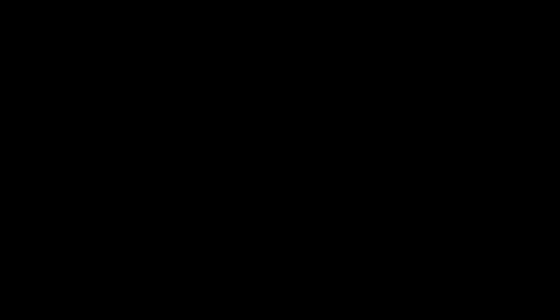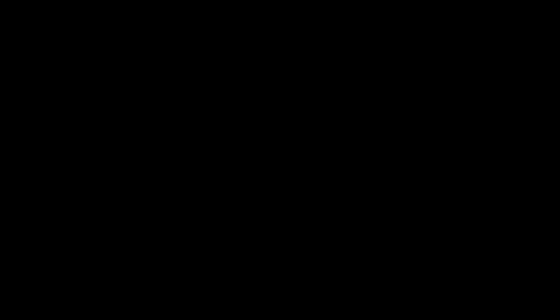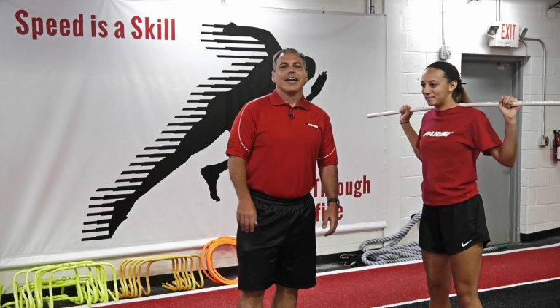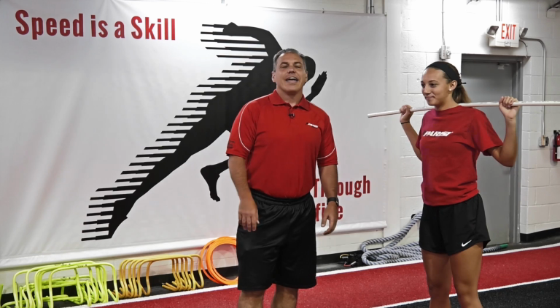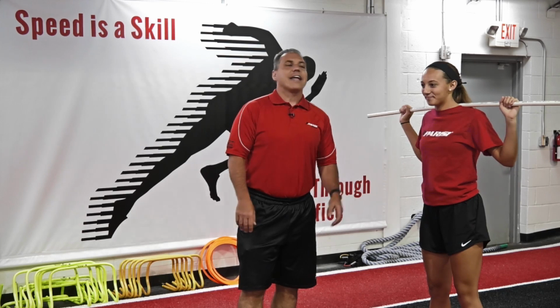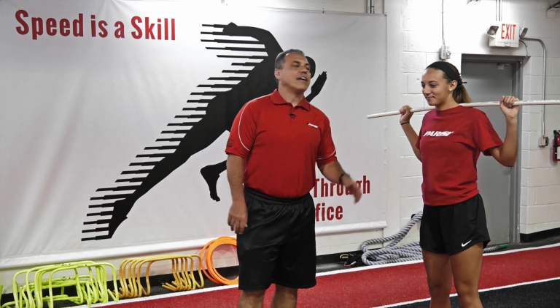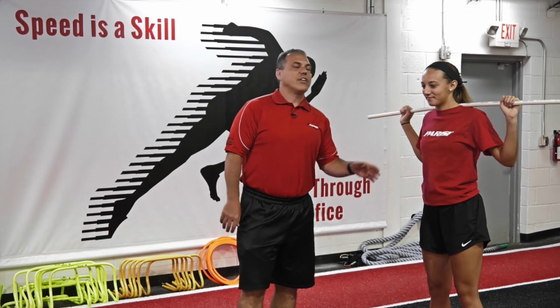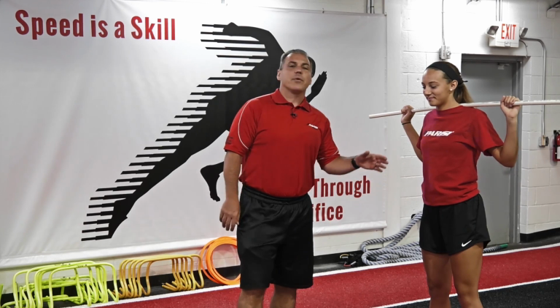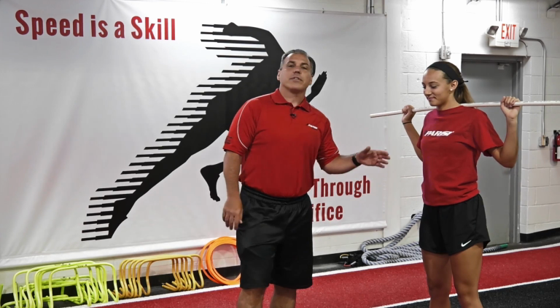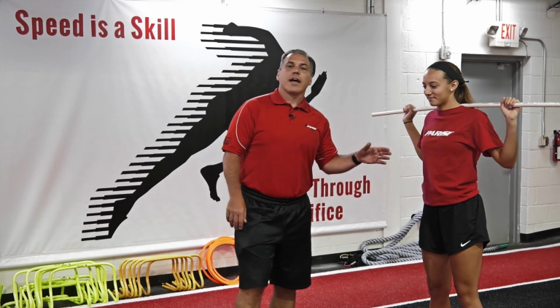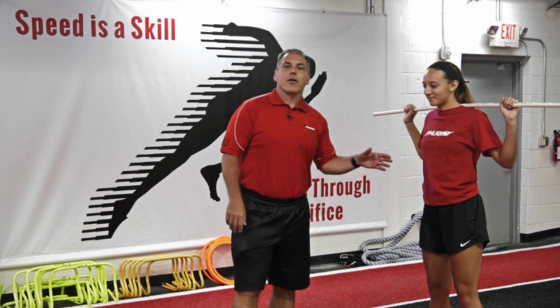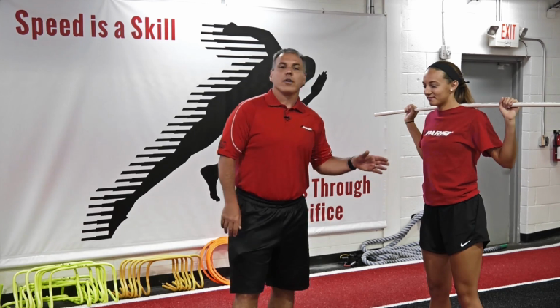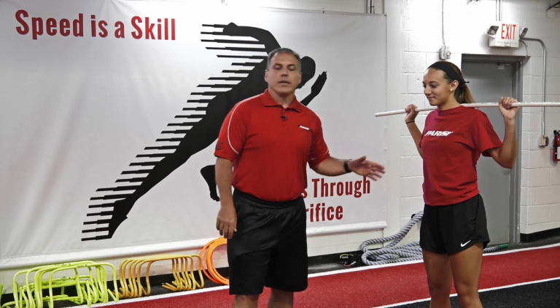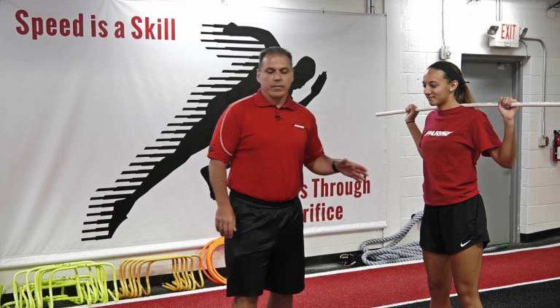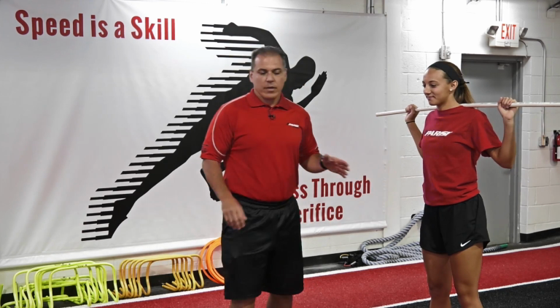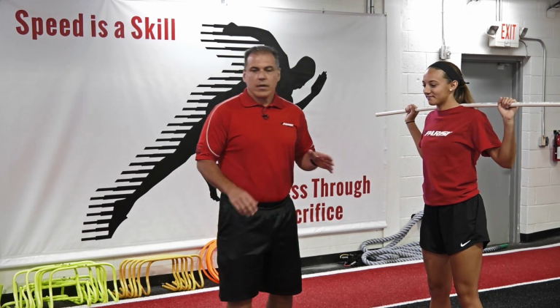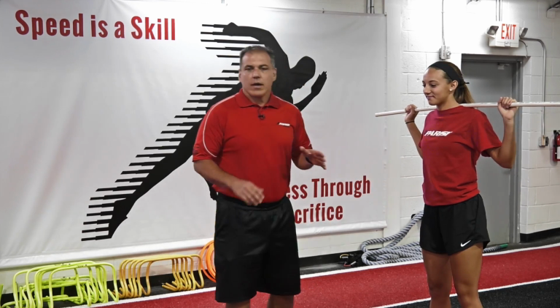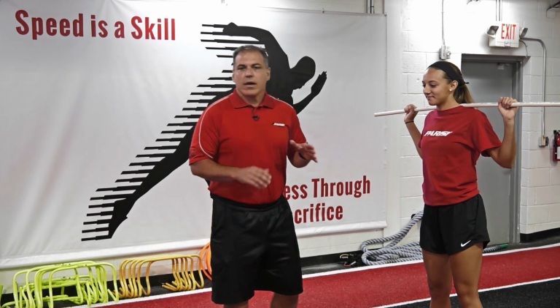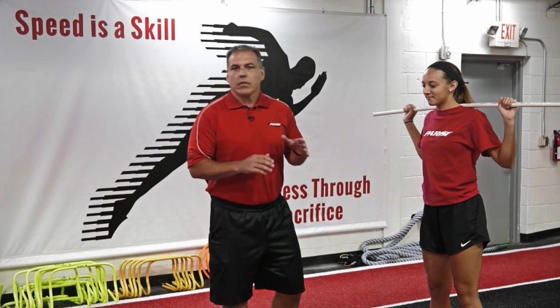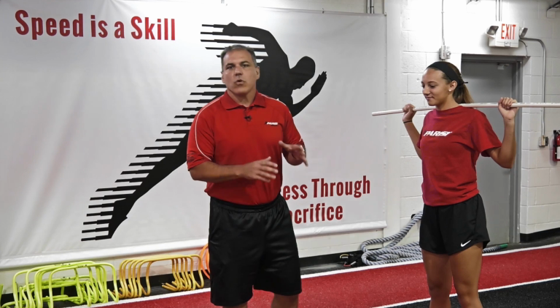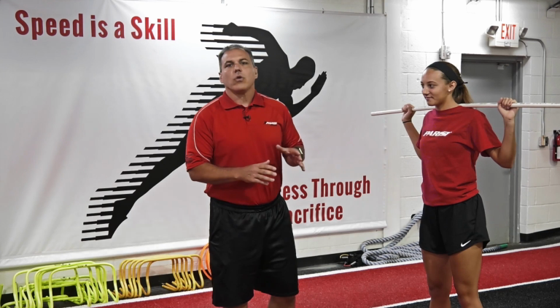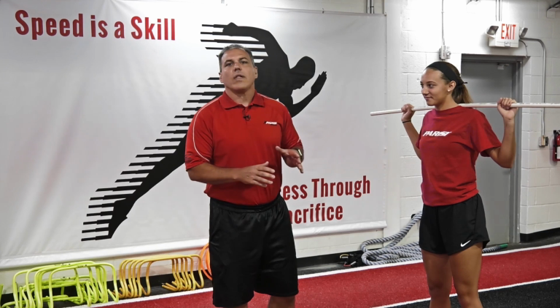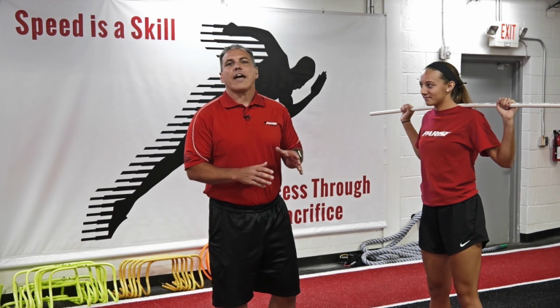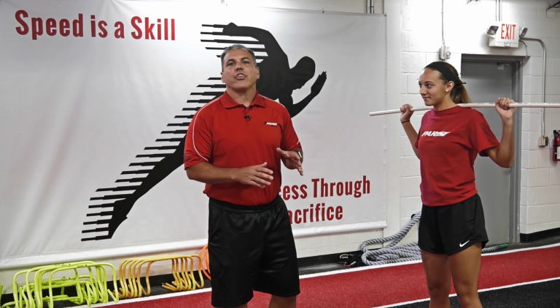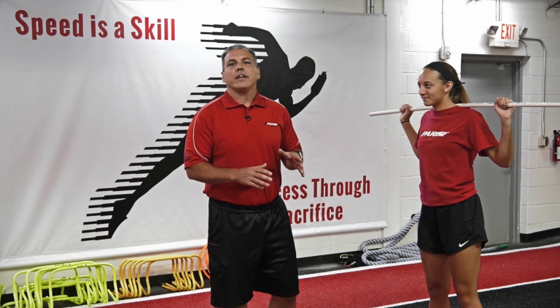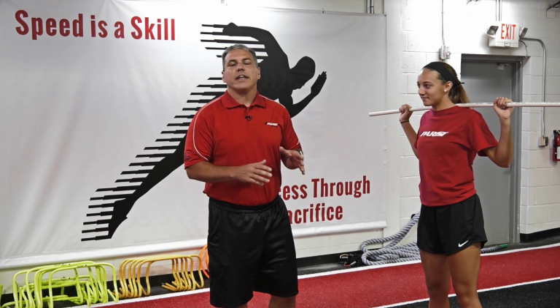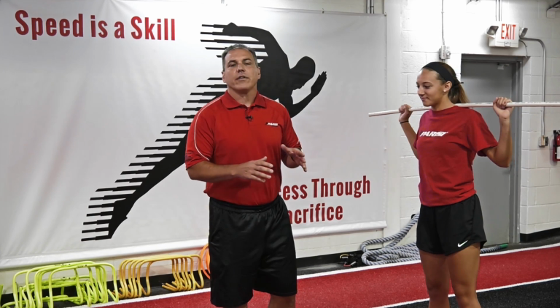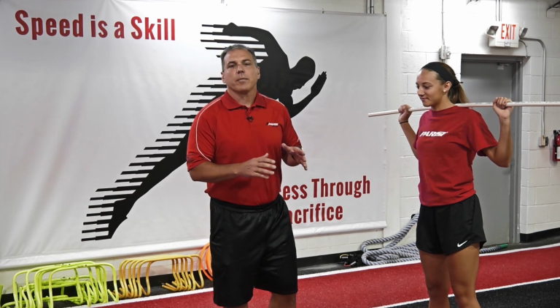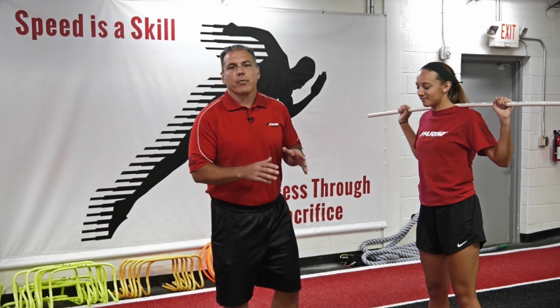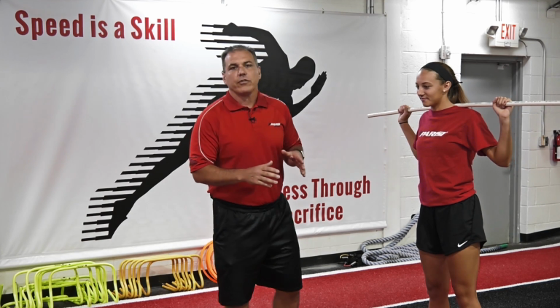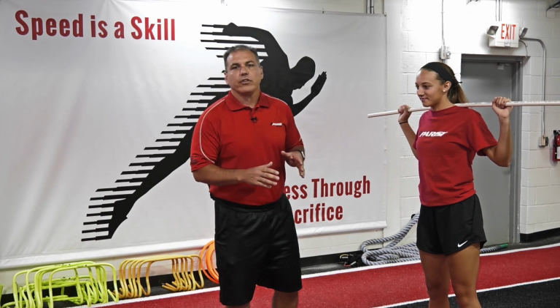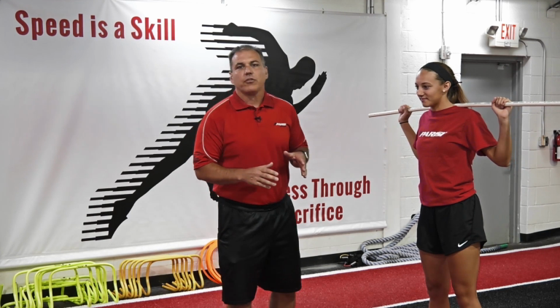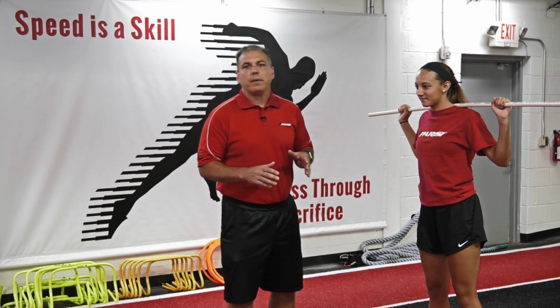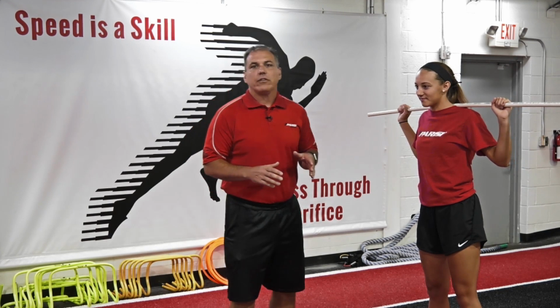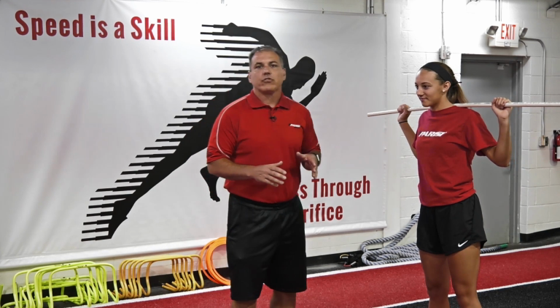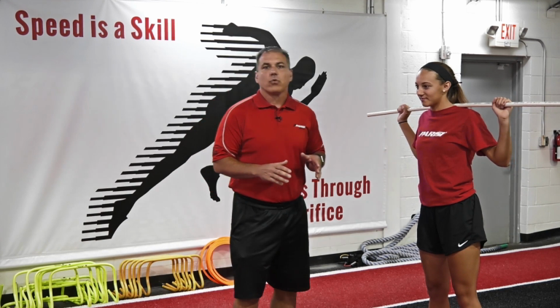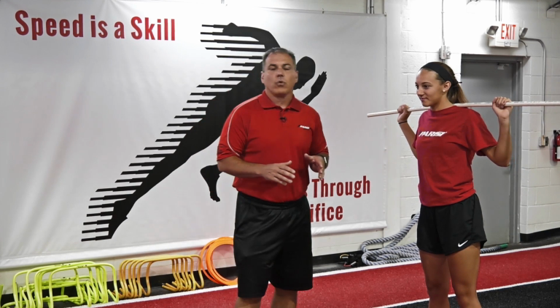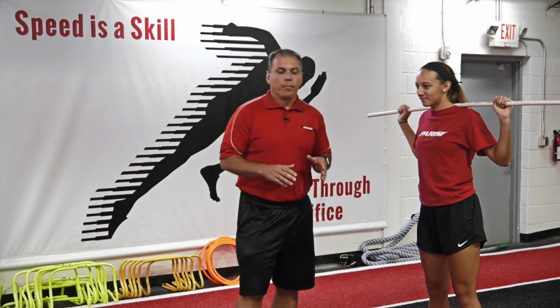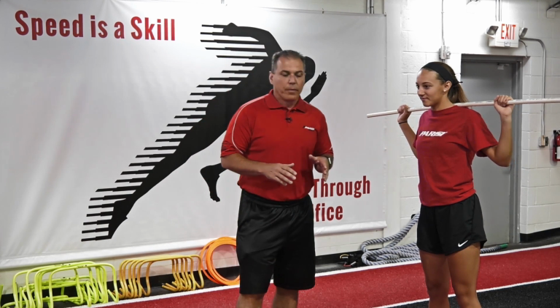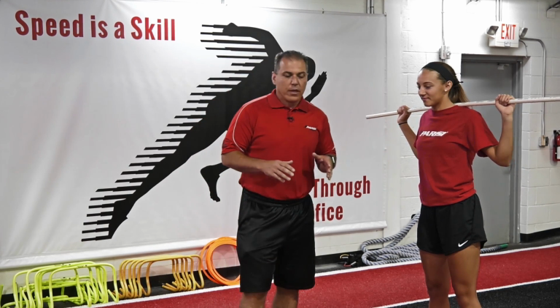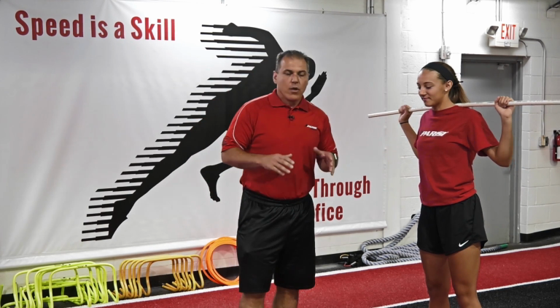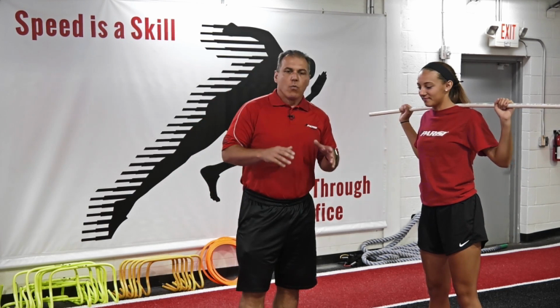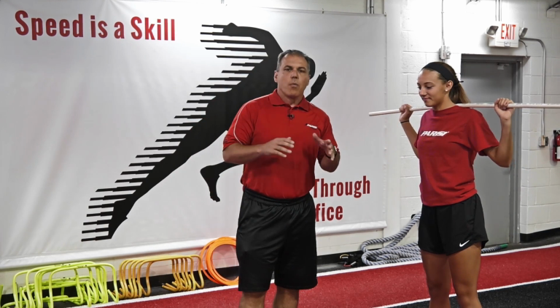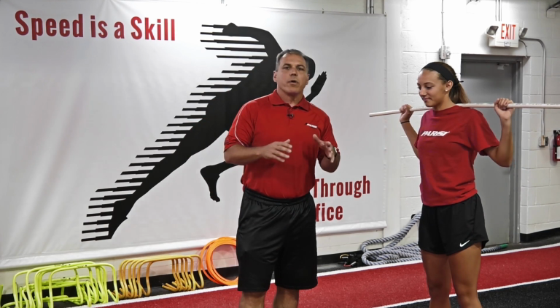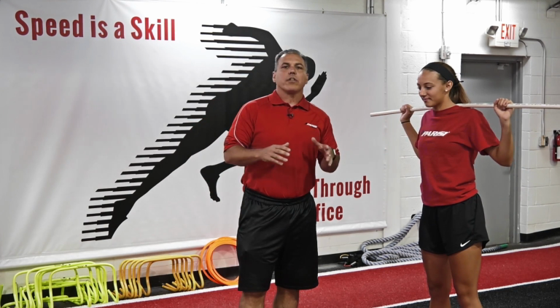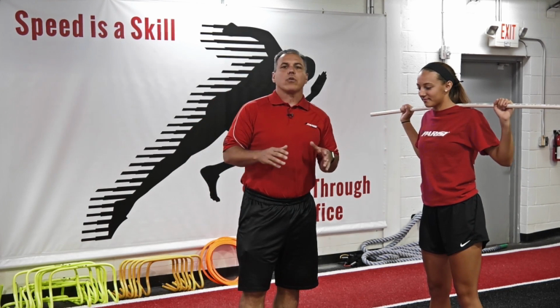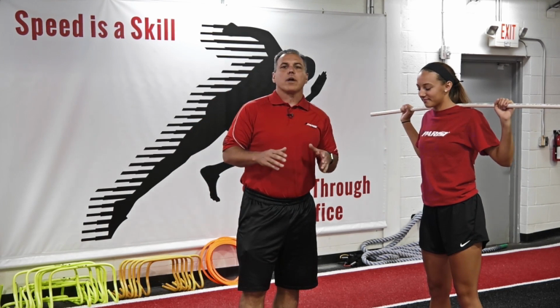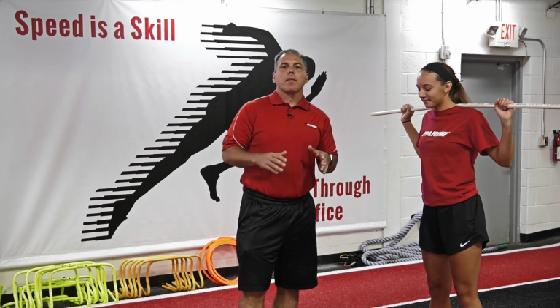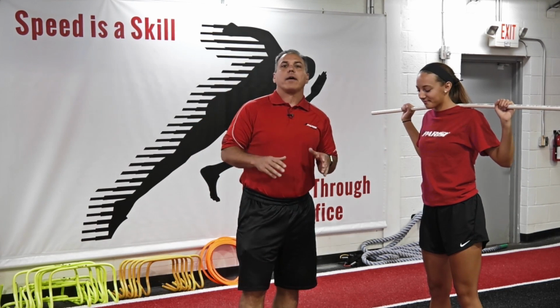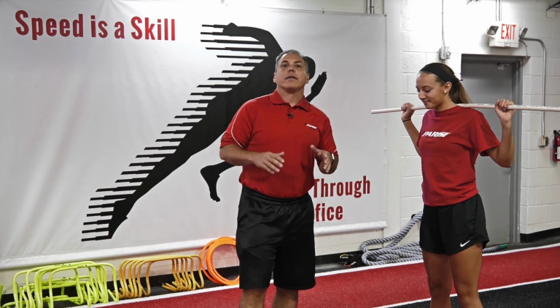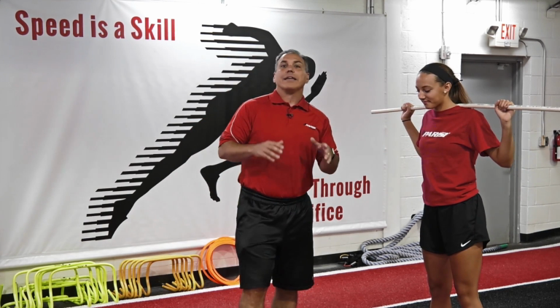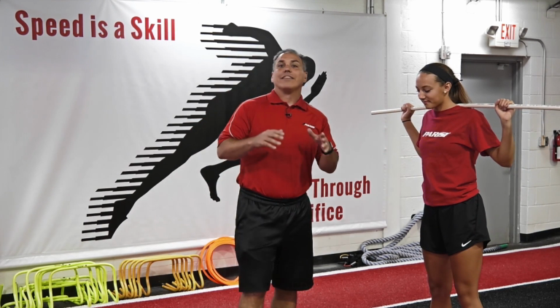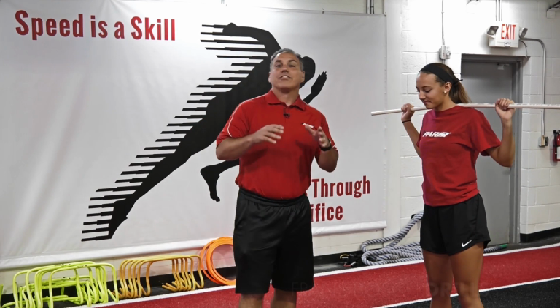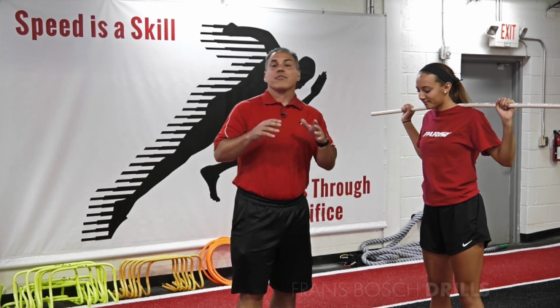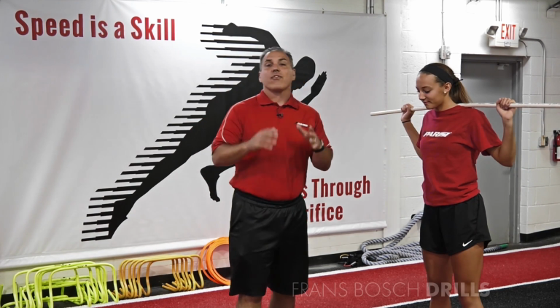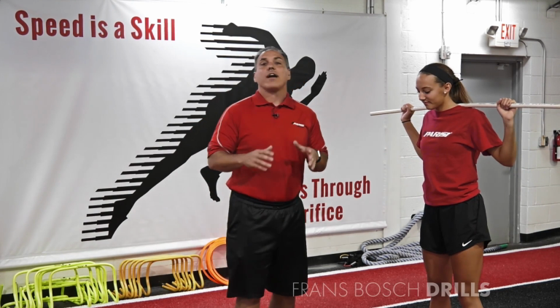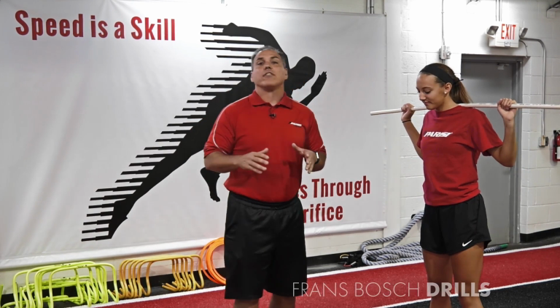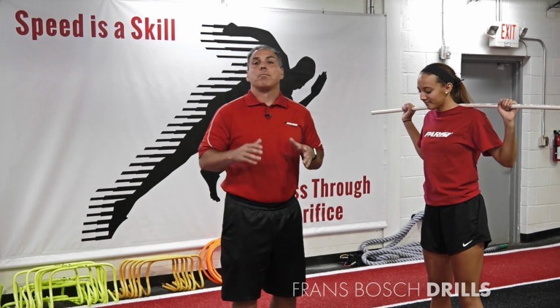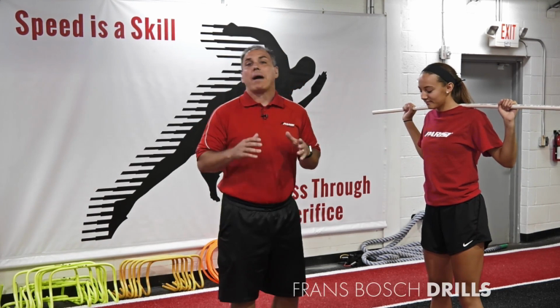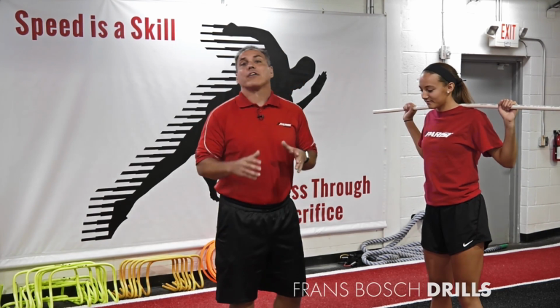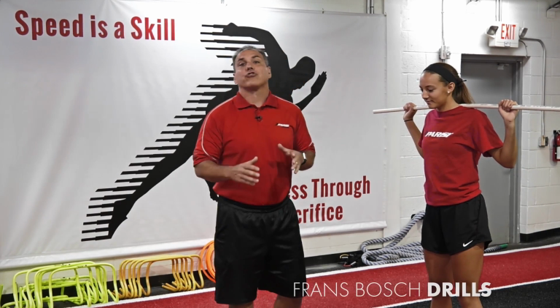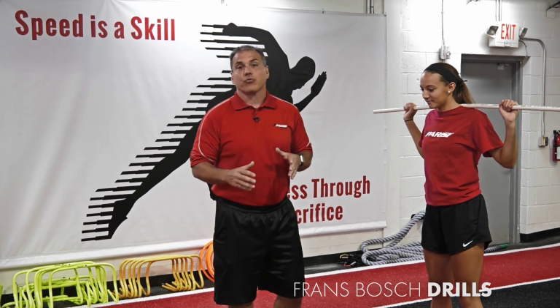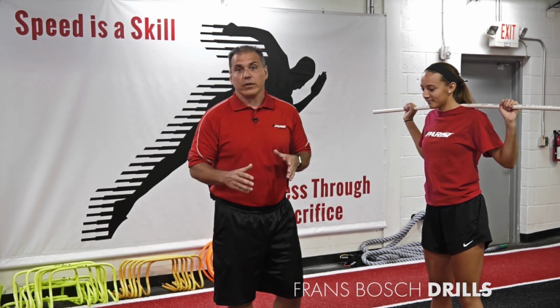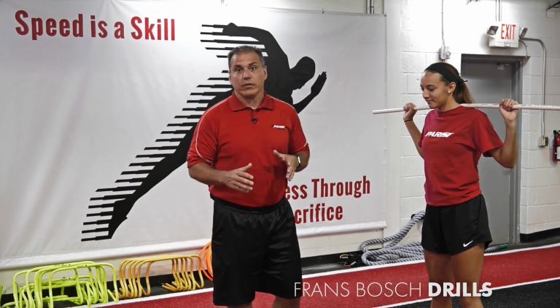Hey guys, here with Tyra, a local athlete here at the Pre-C Speed School. What we're going to talk about is the Franz Bosch drills.